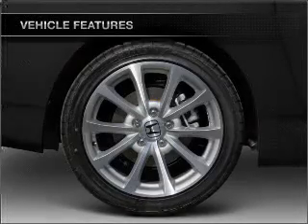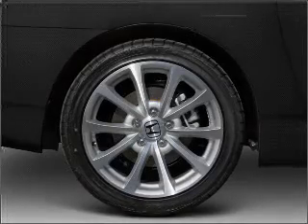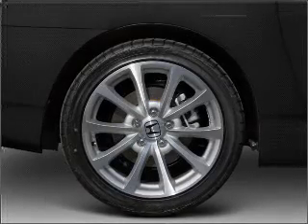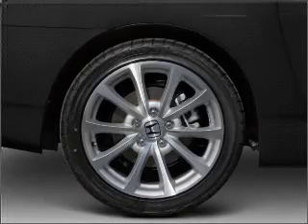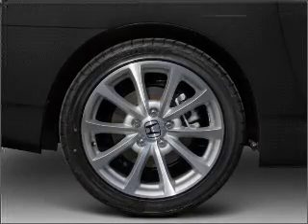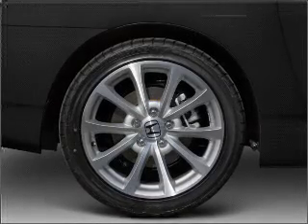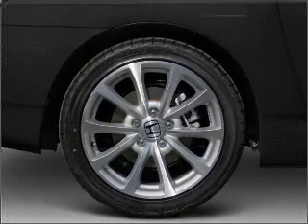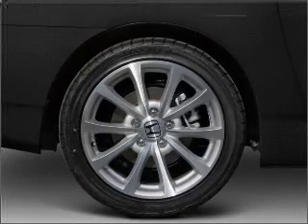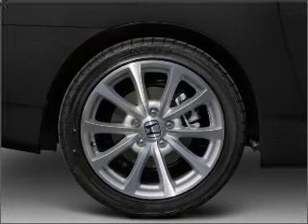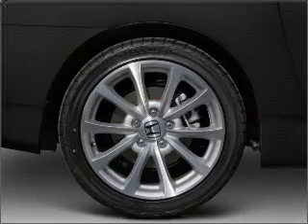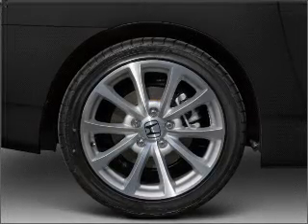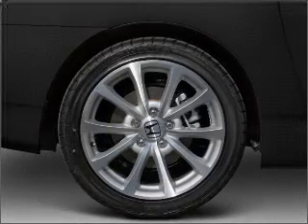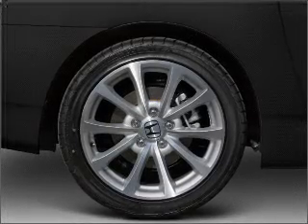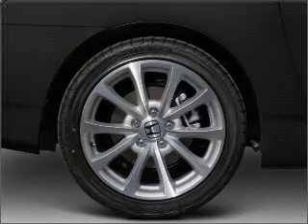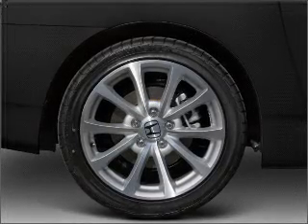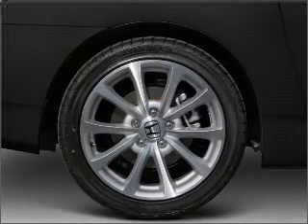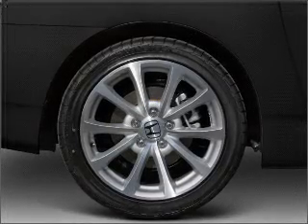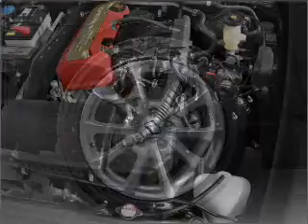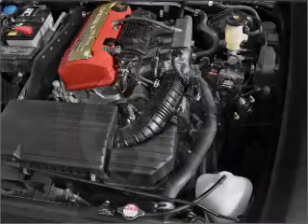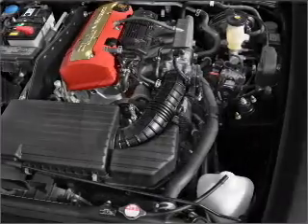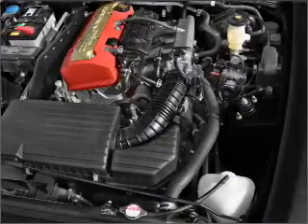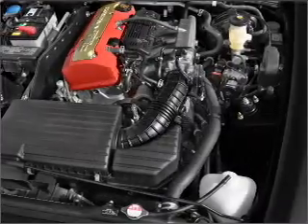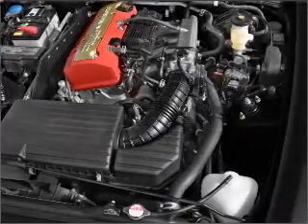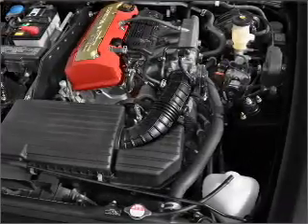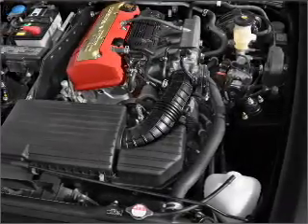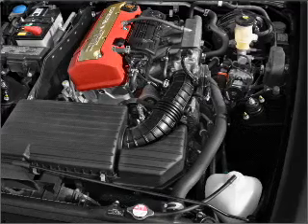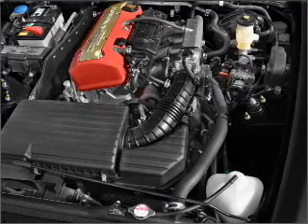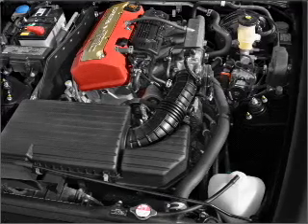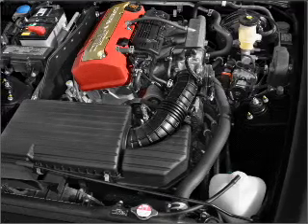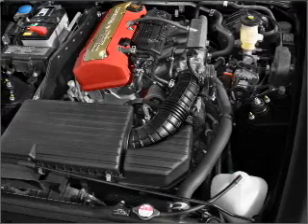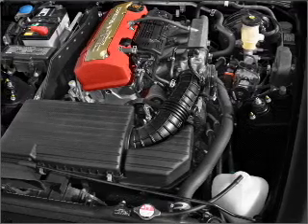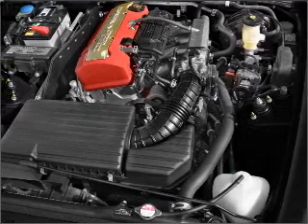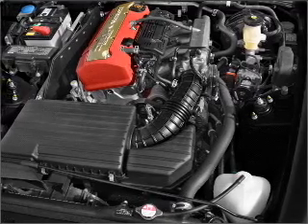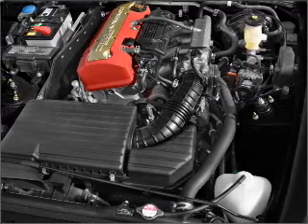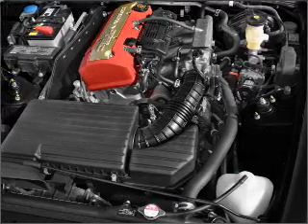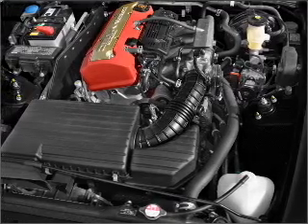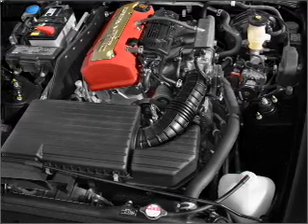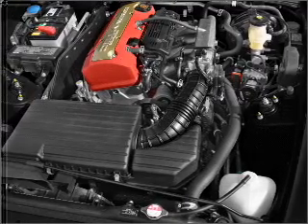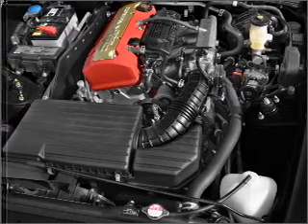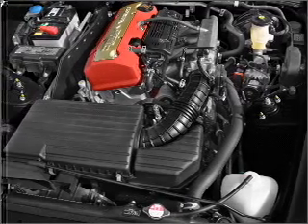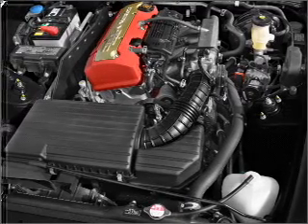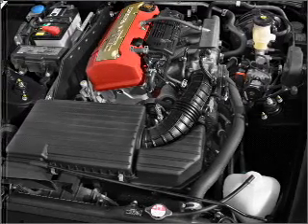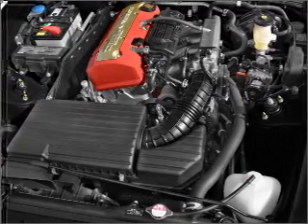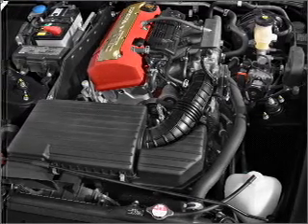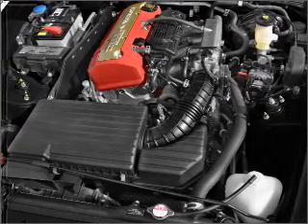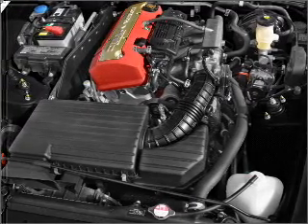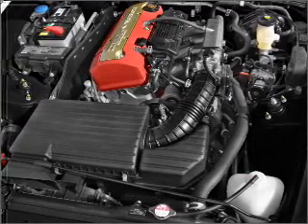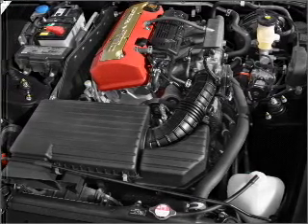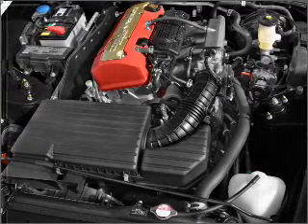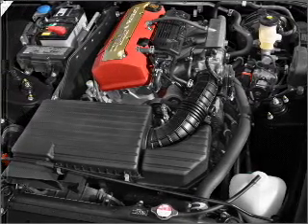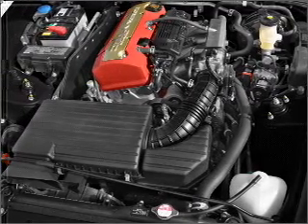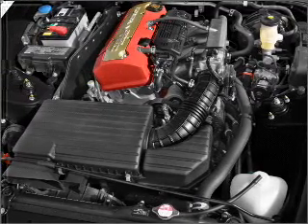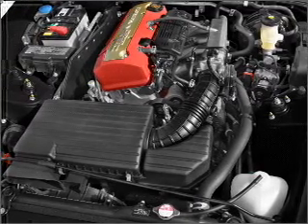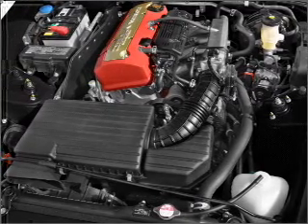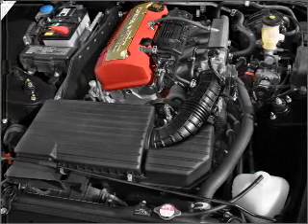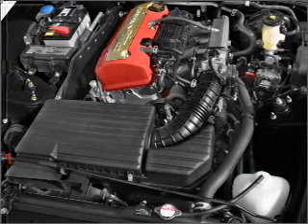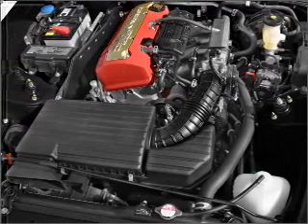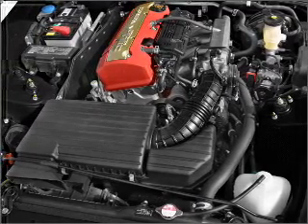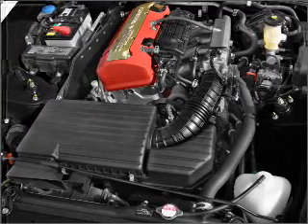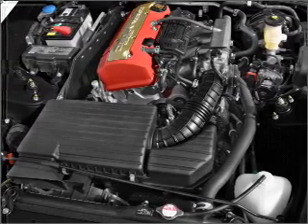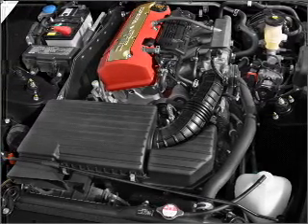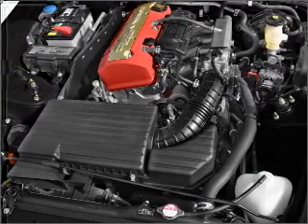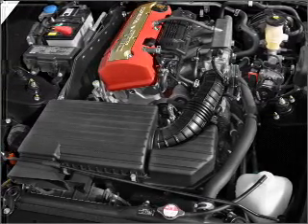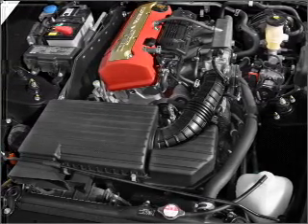Power door locks, power windows, power steering, cruise control, power mirrors, and an alarm system.